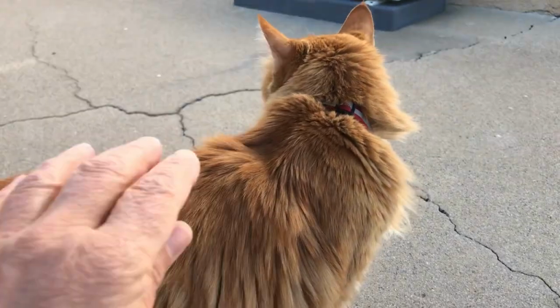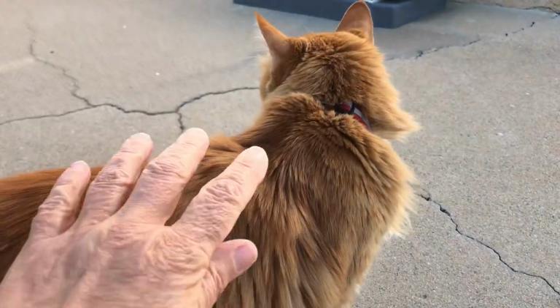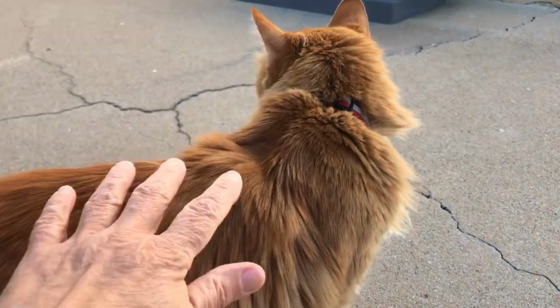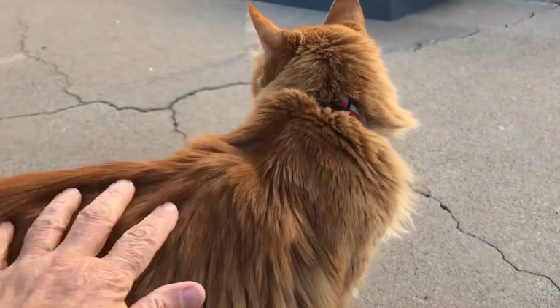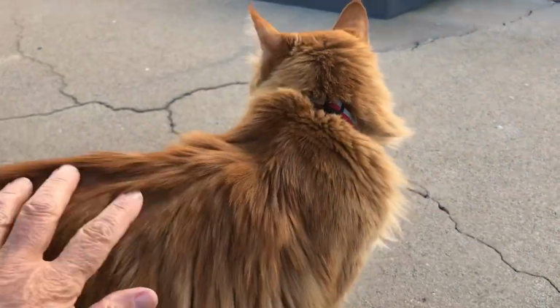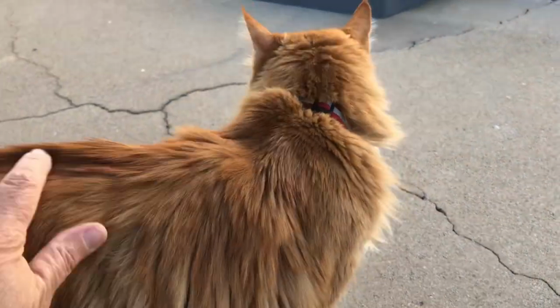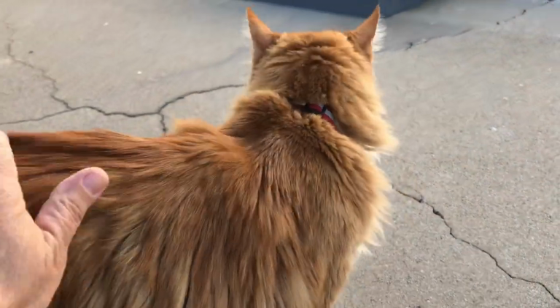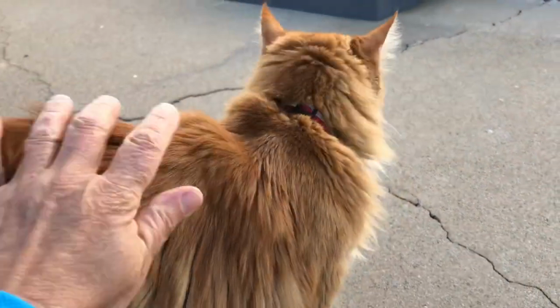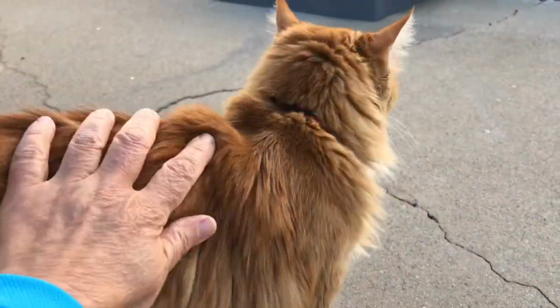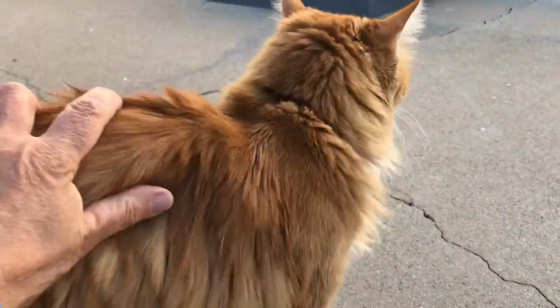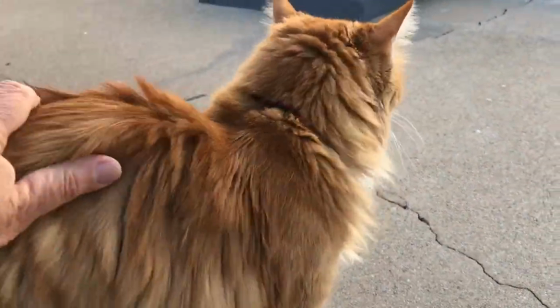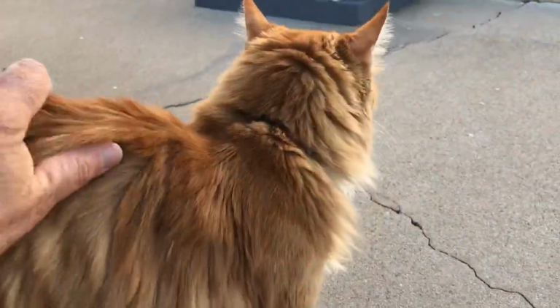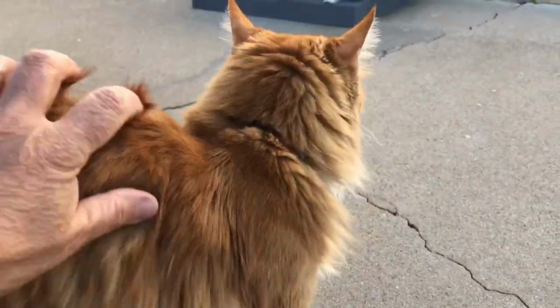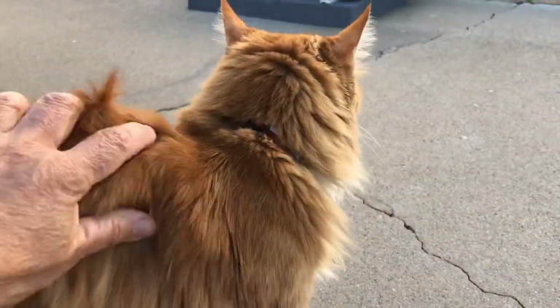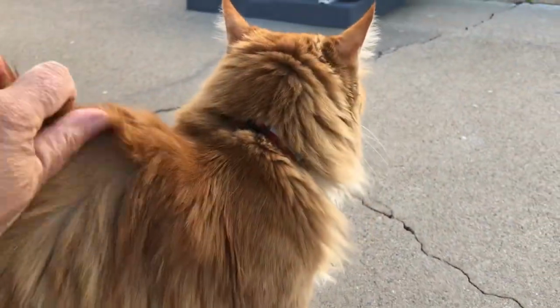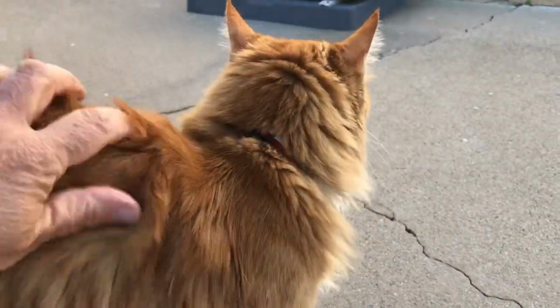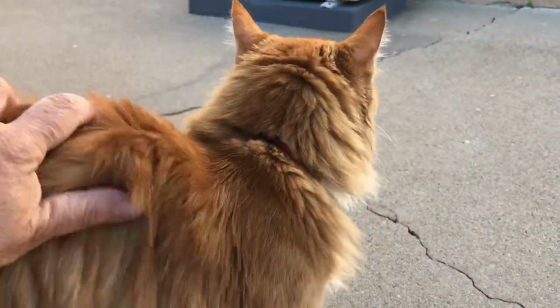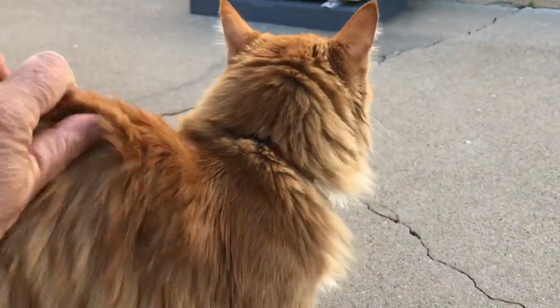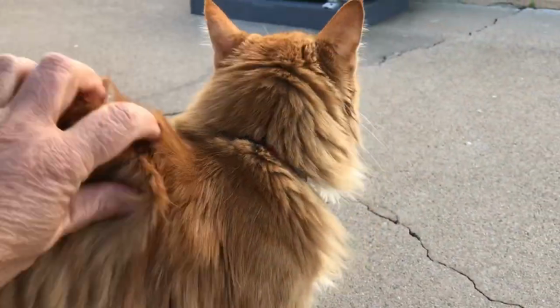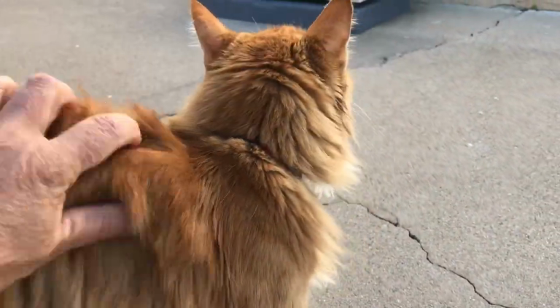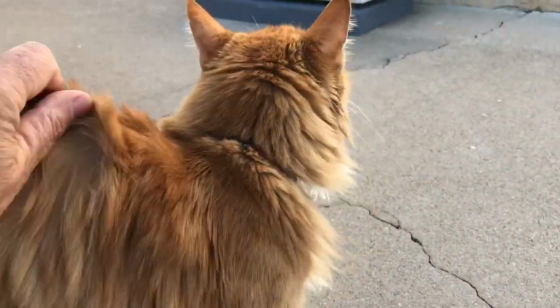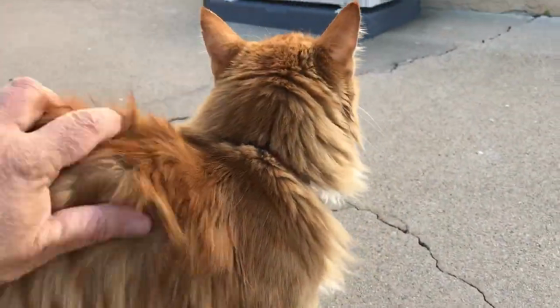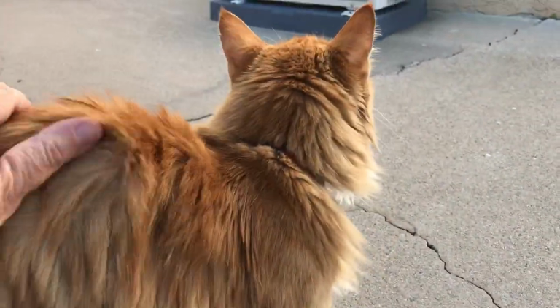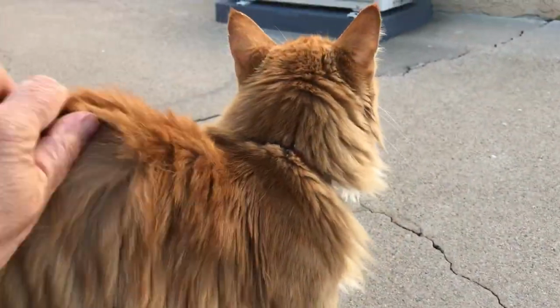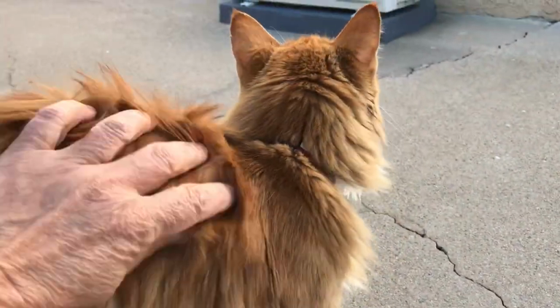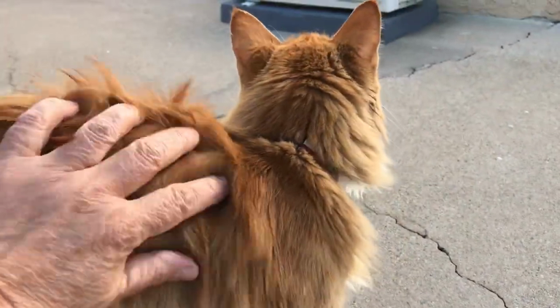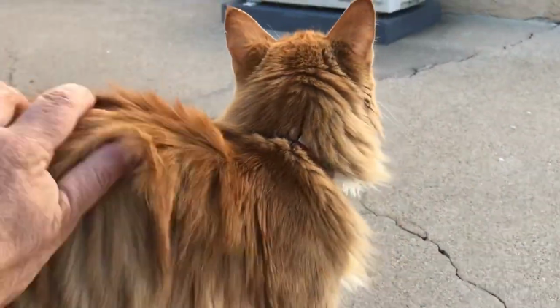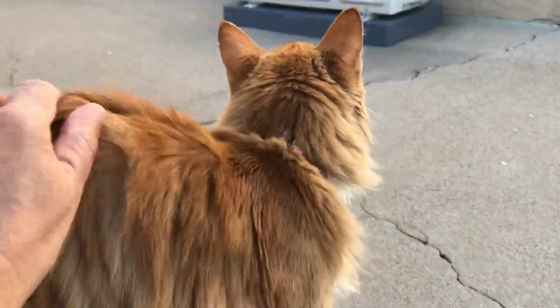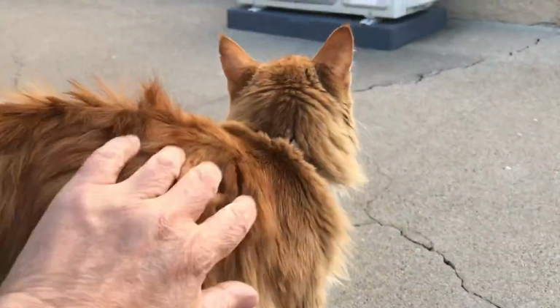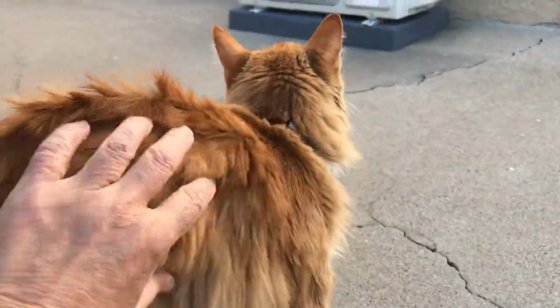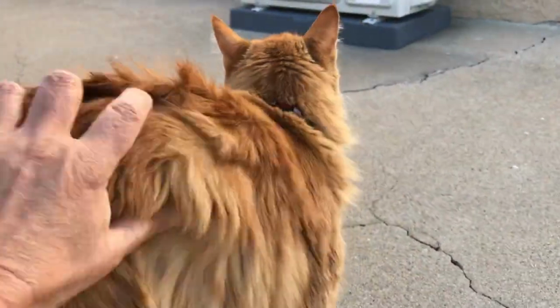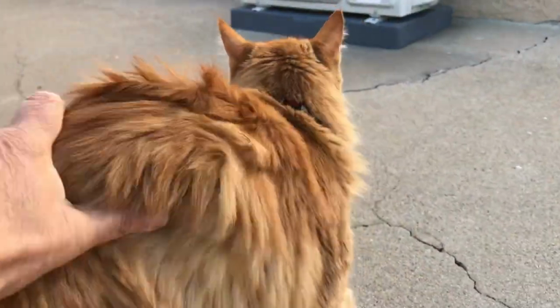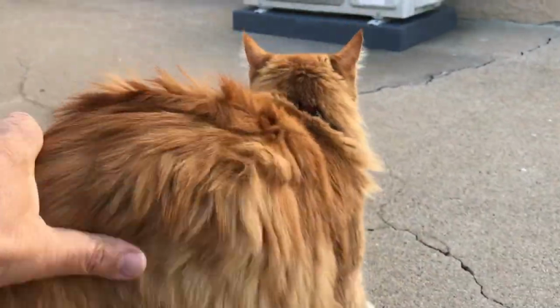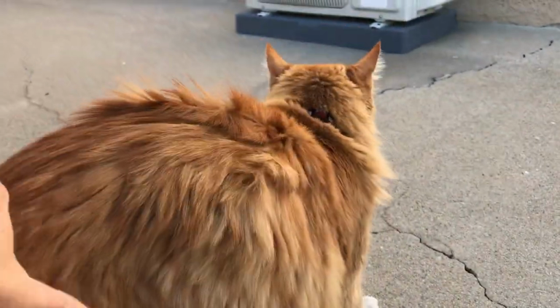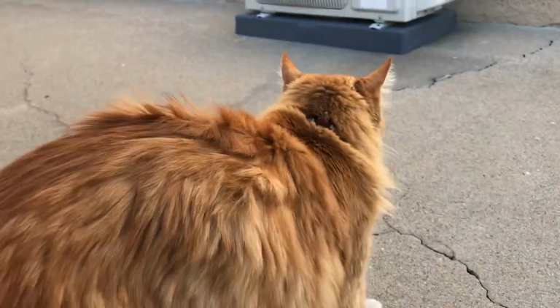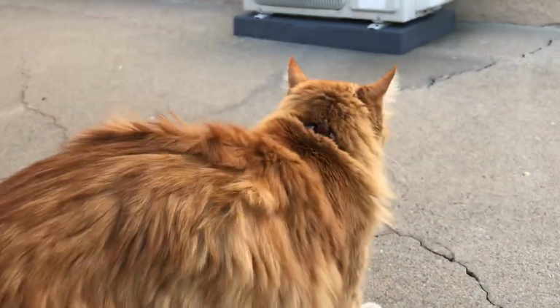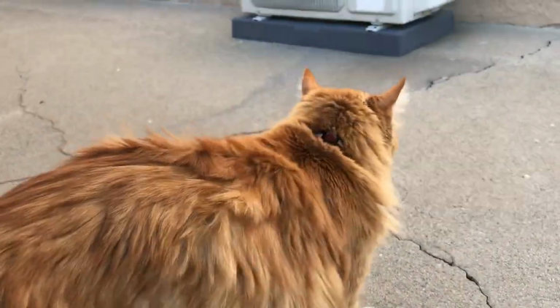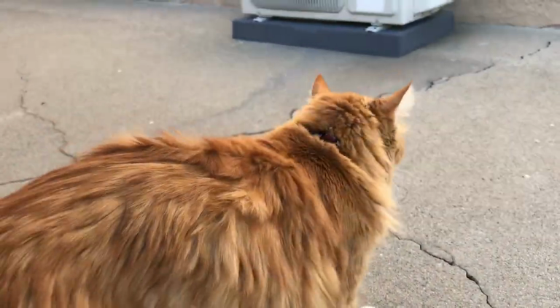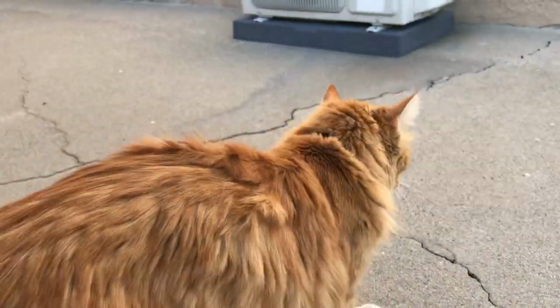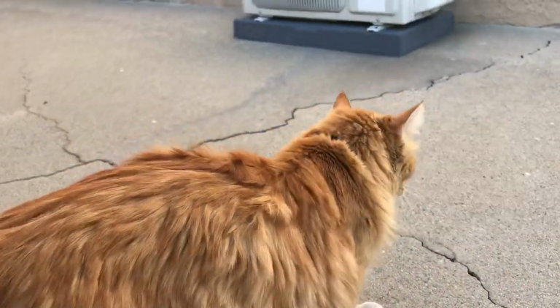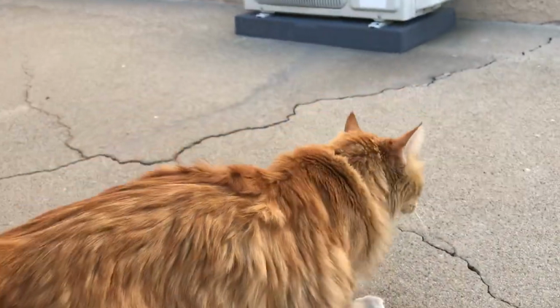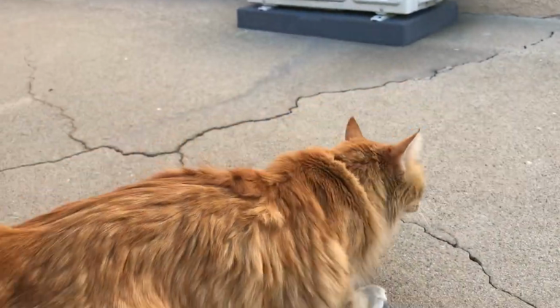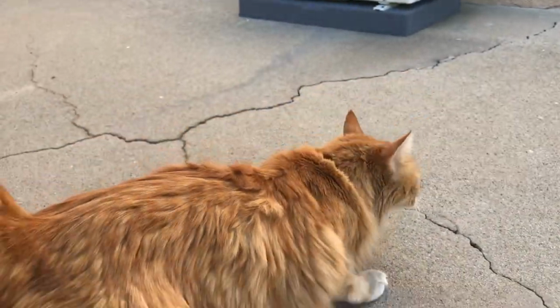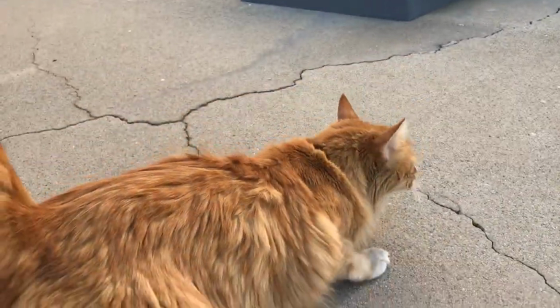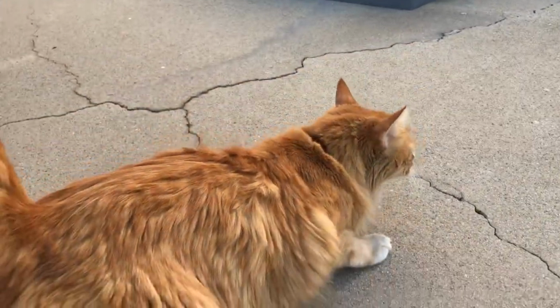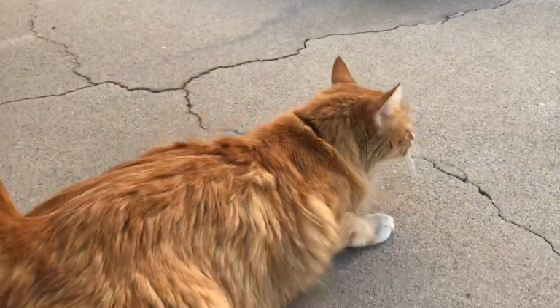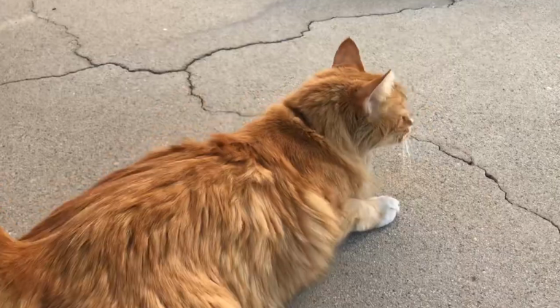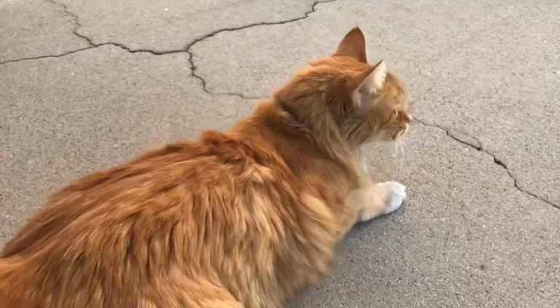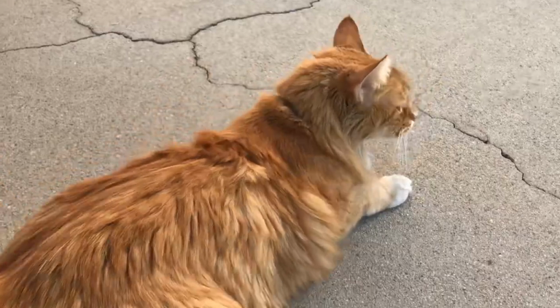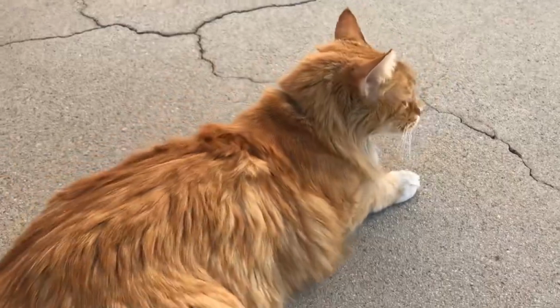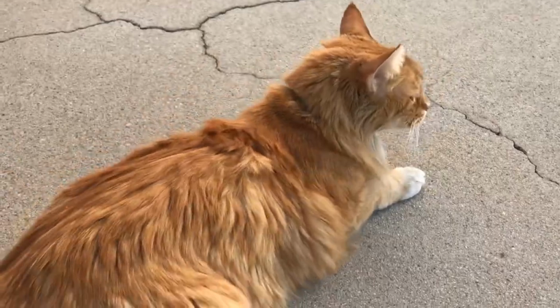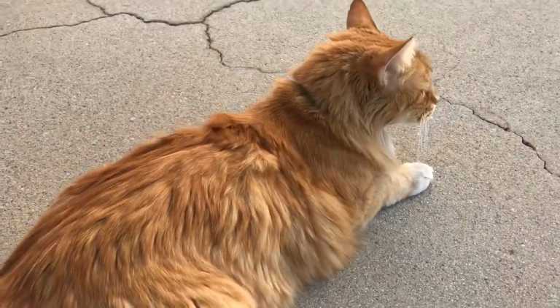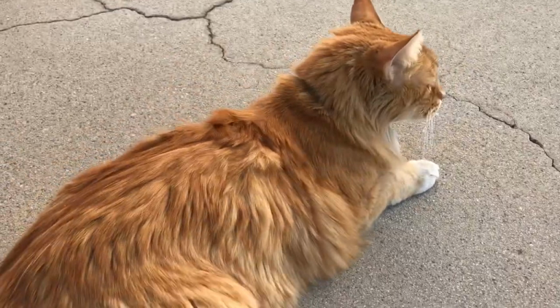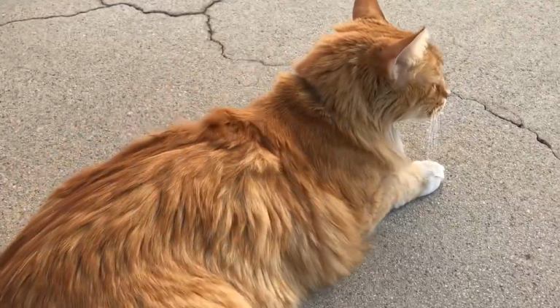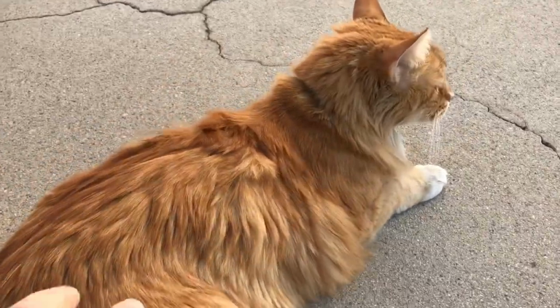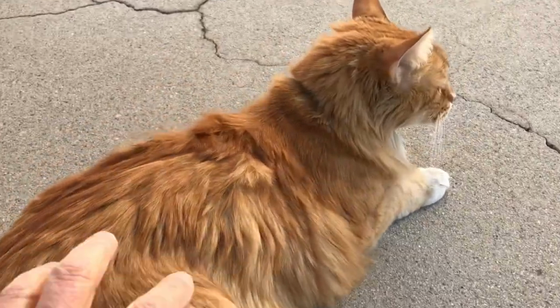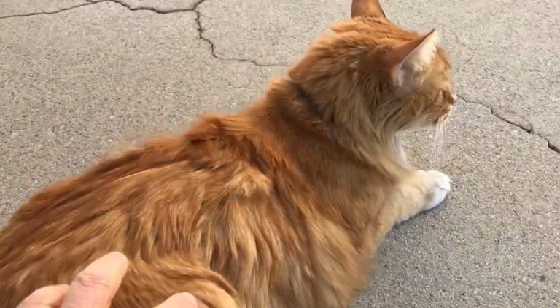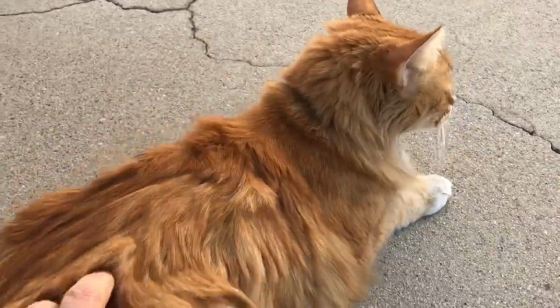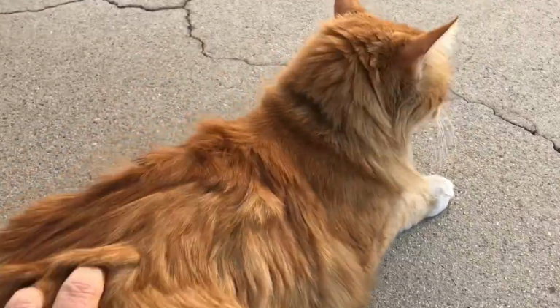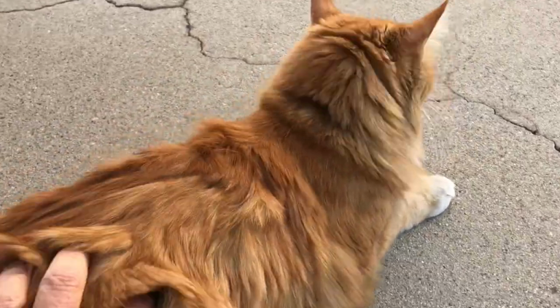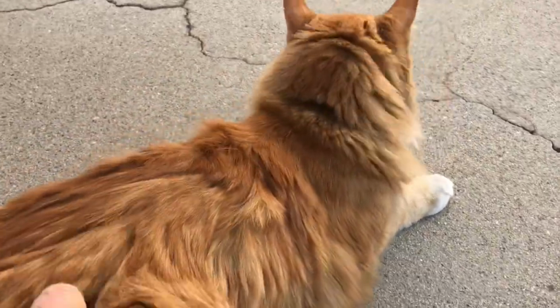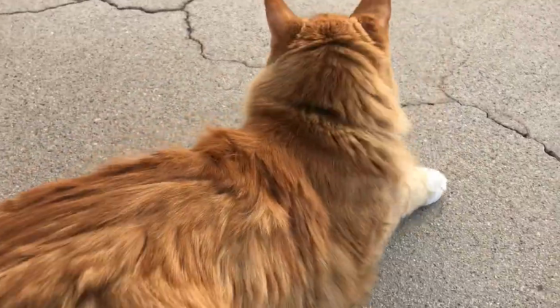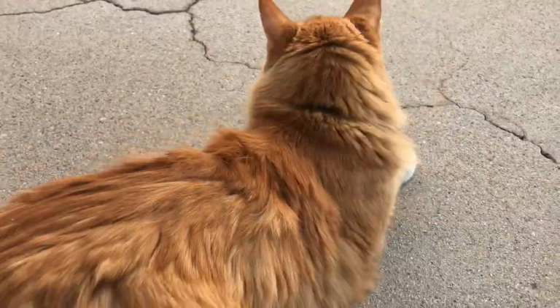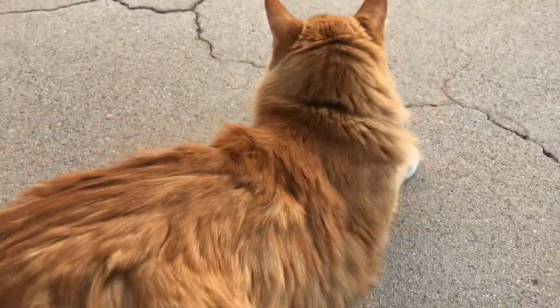Hi, it's Phoenix Genesis with Merlin the Cat. Hey Merlin! Merlin's going to help me go over some gear.